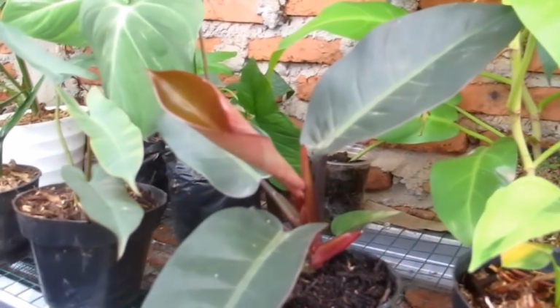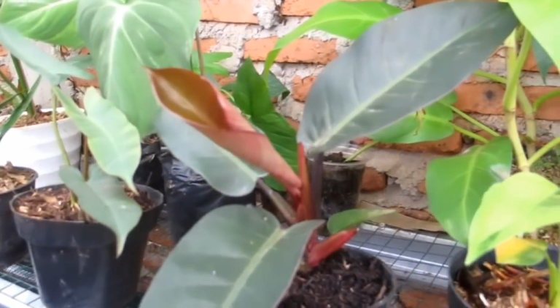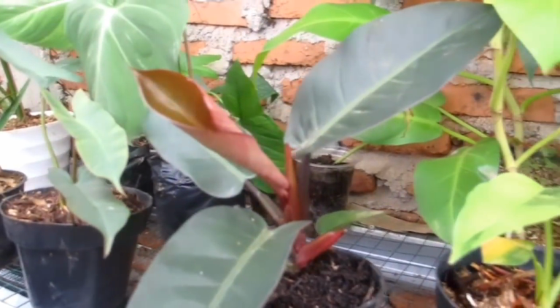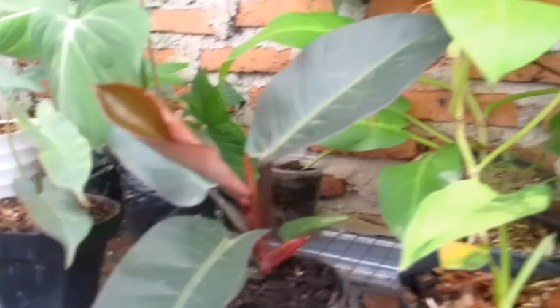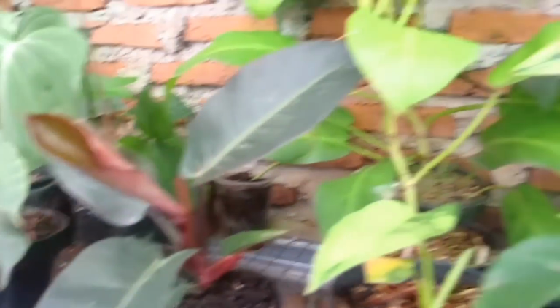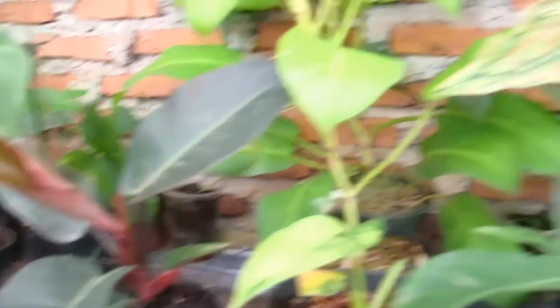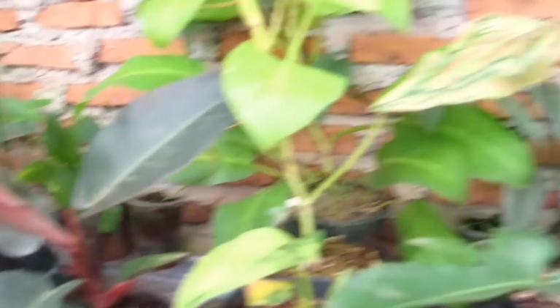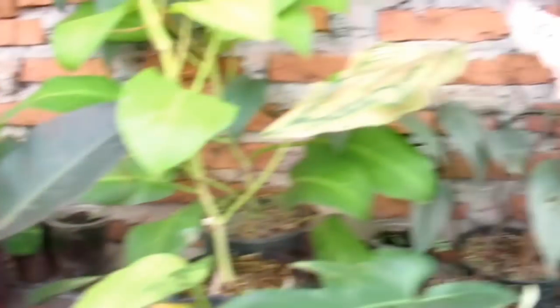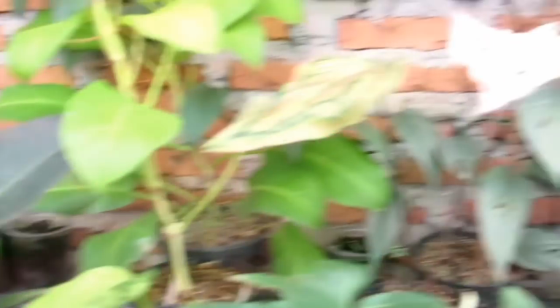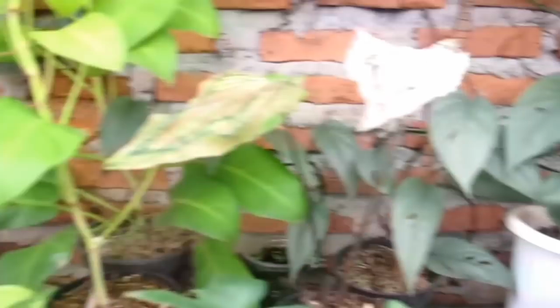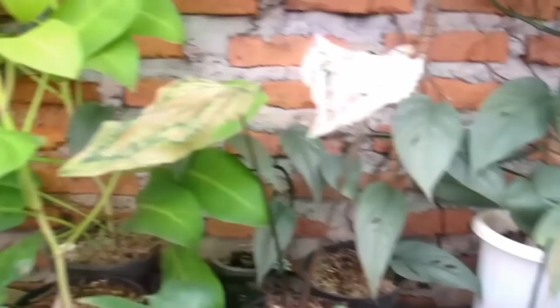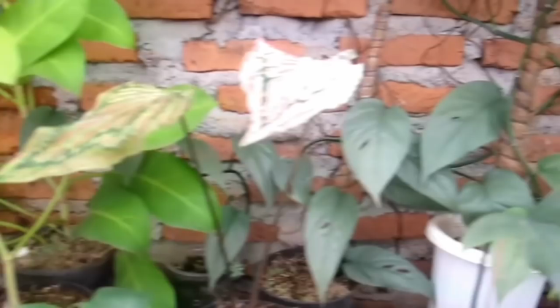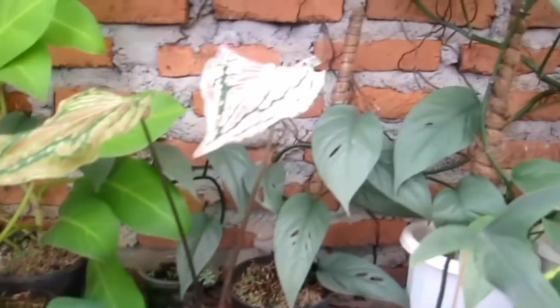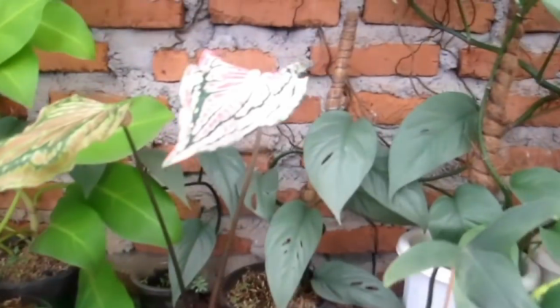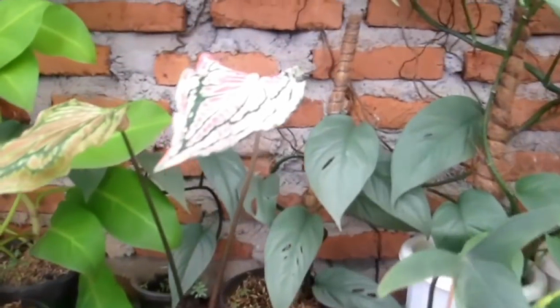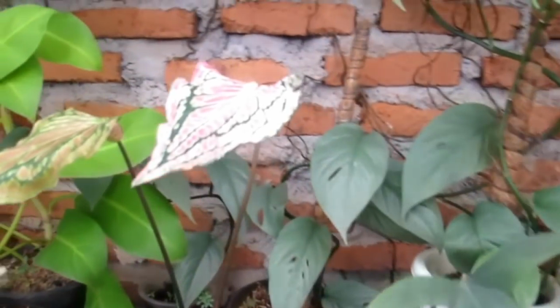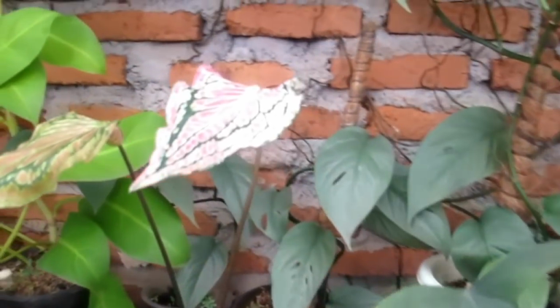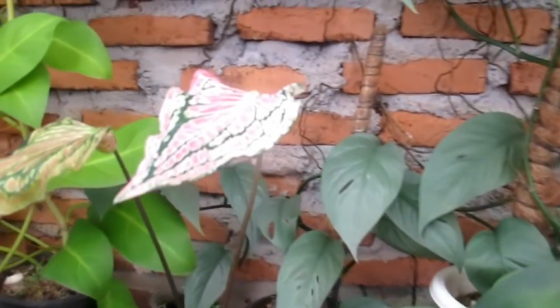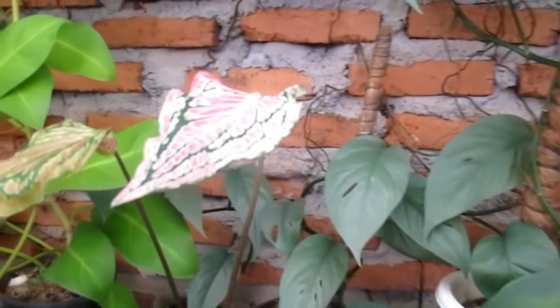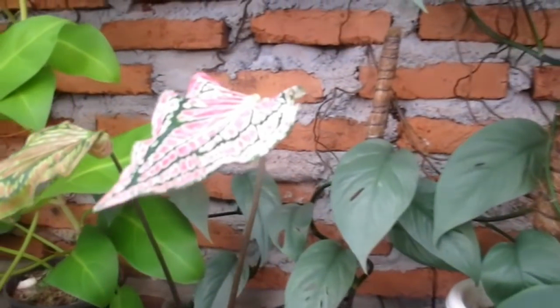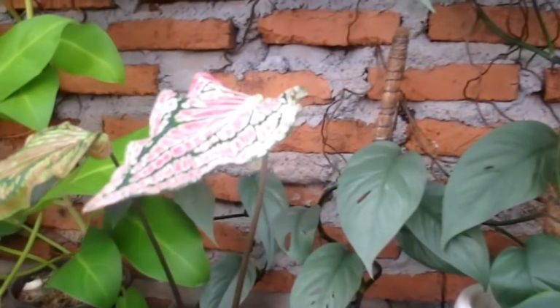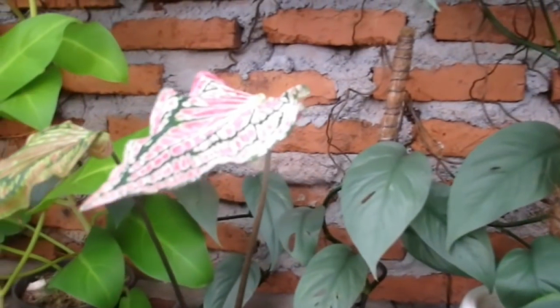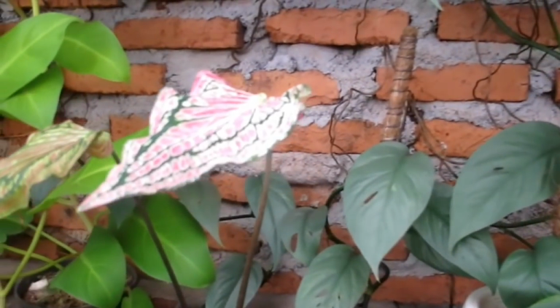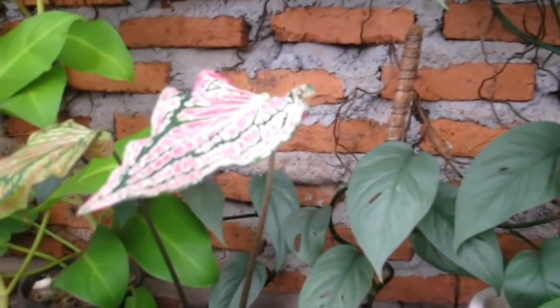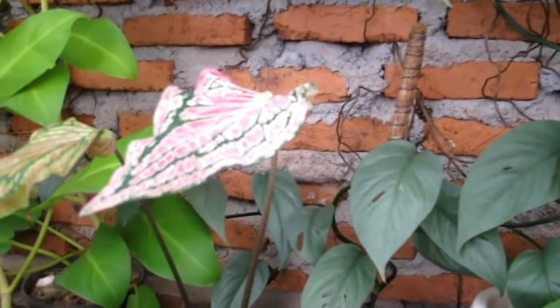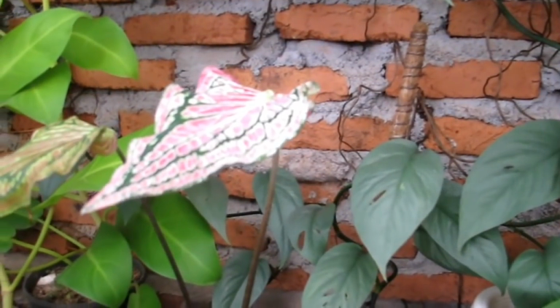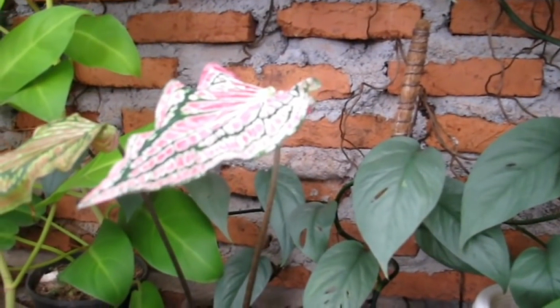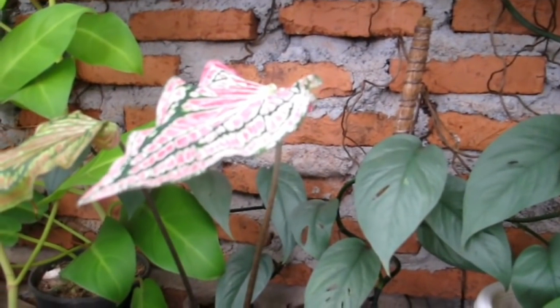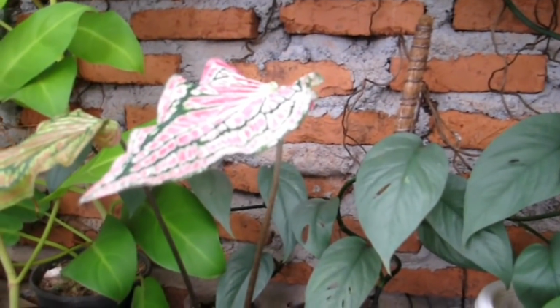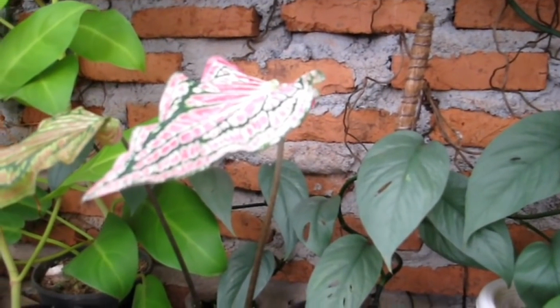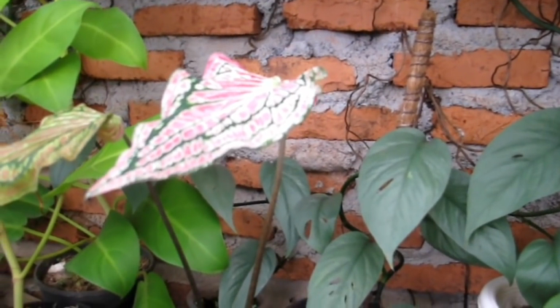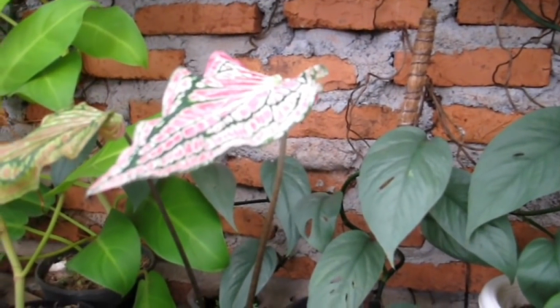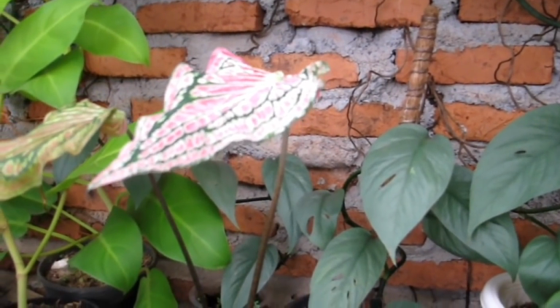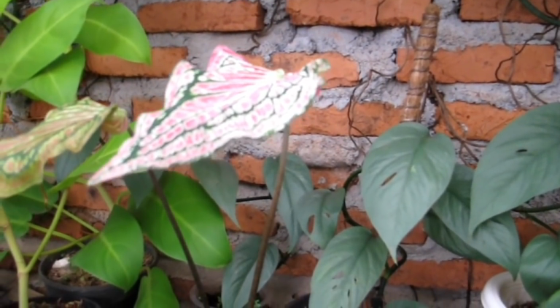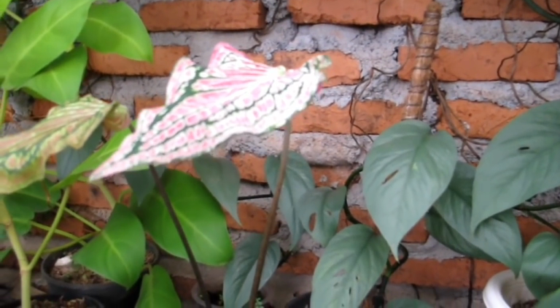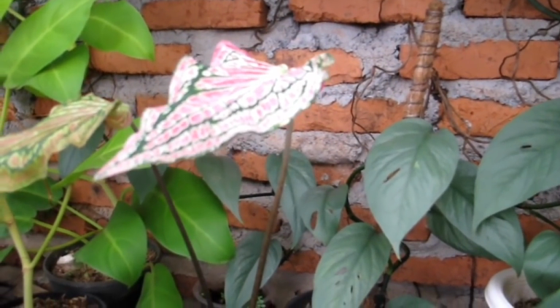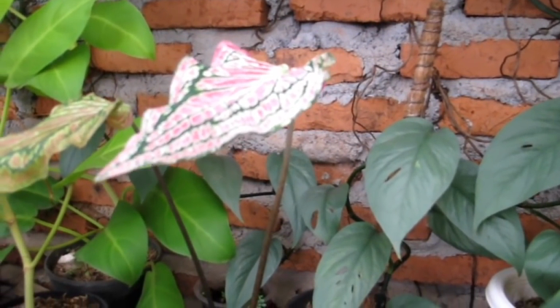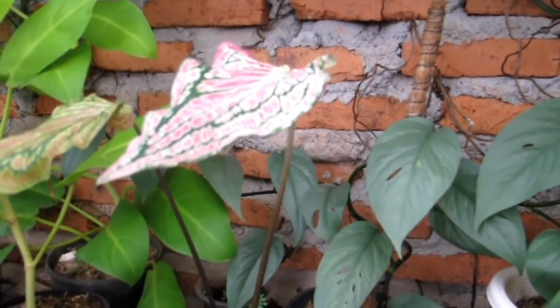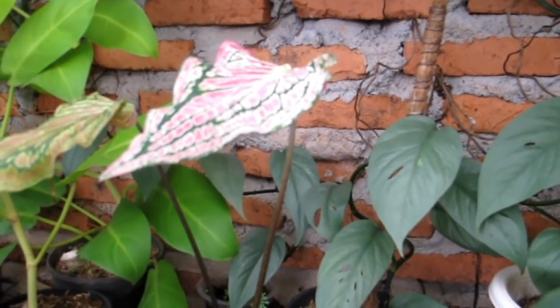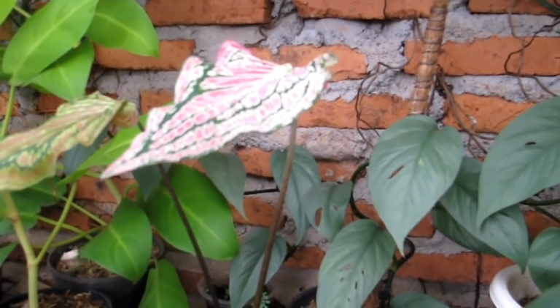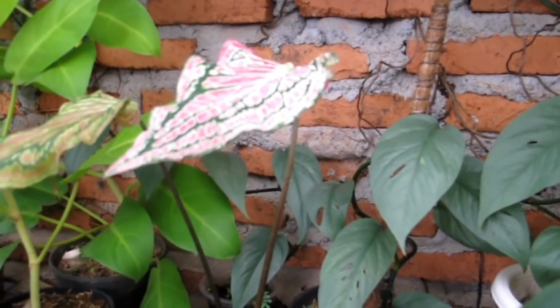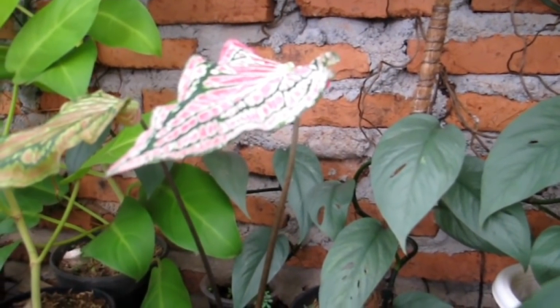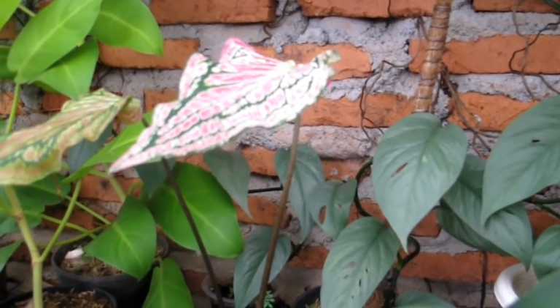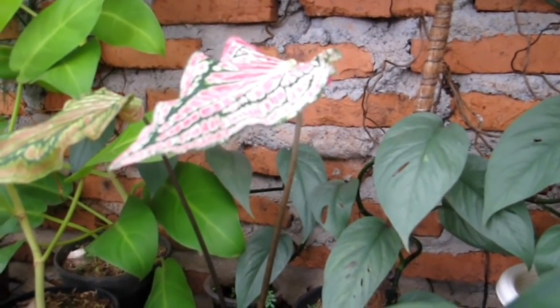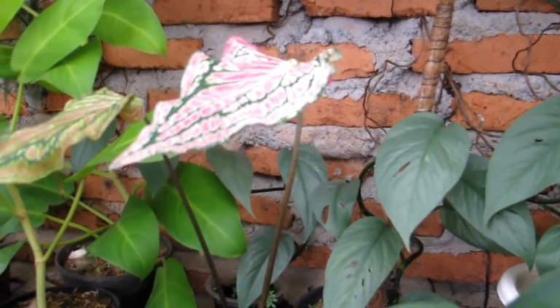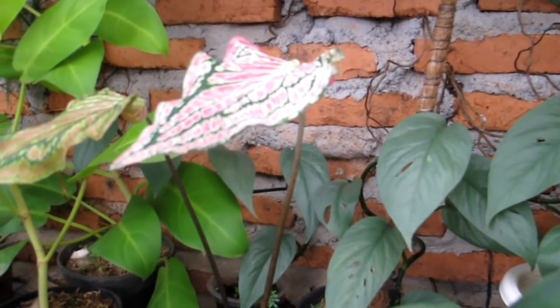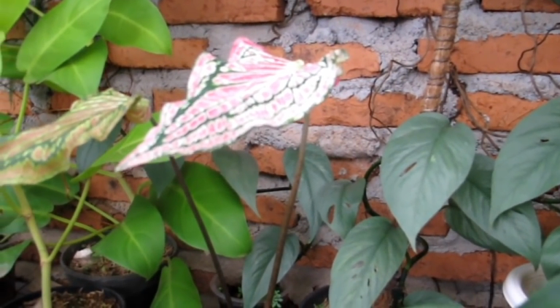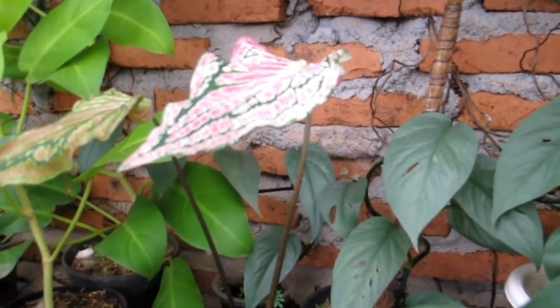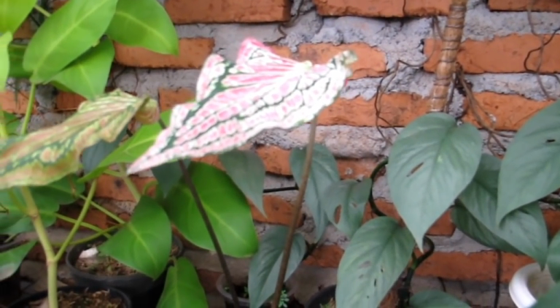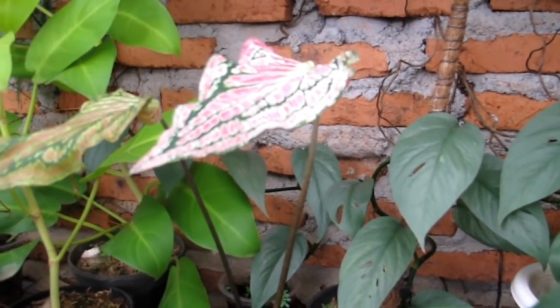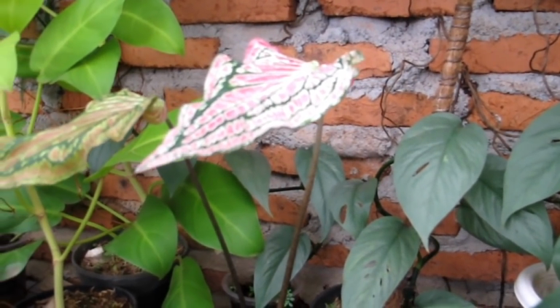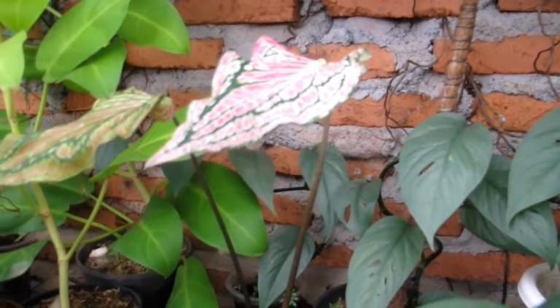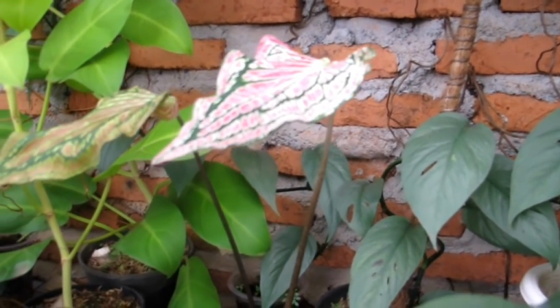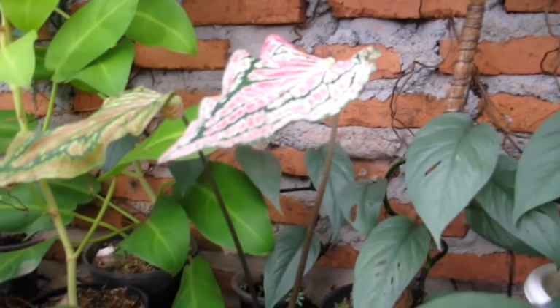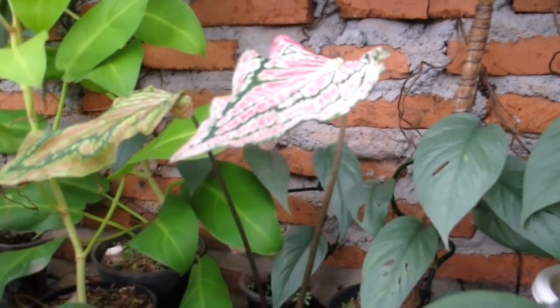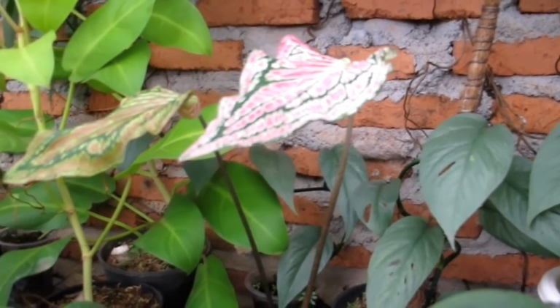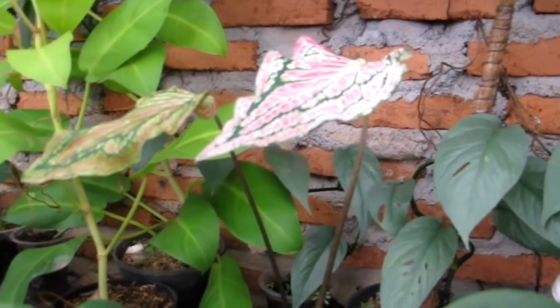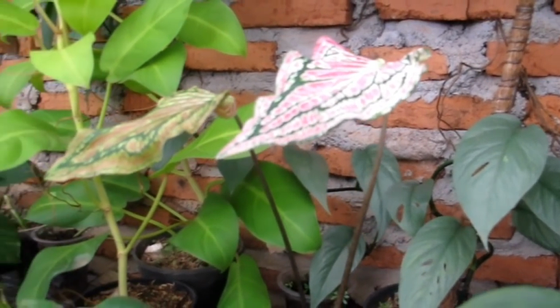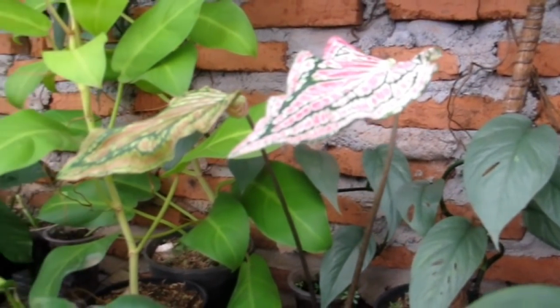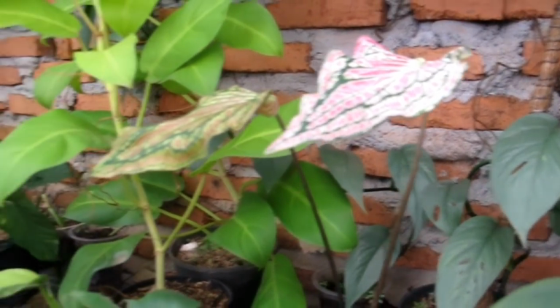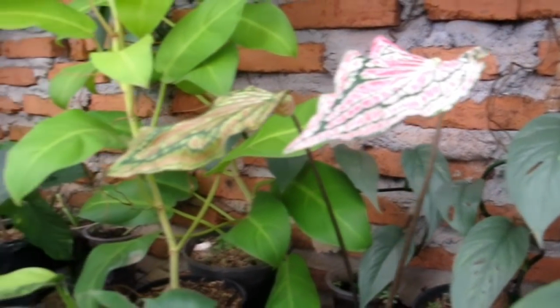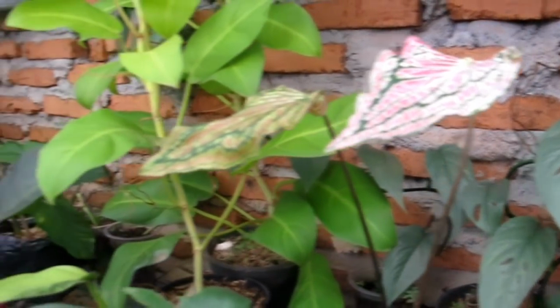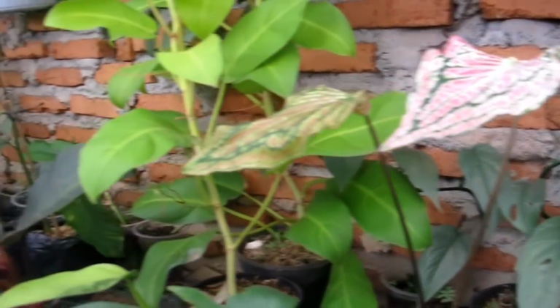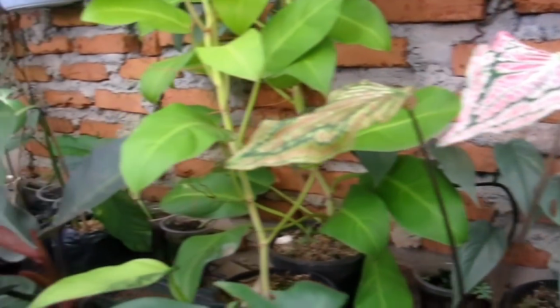Di belakangnya ada Keladi Wayang — harganya Rp75.000.